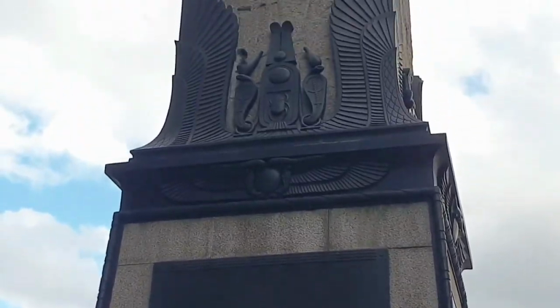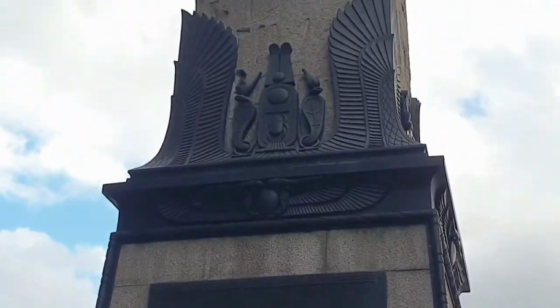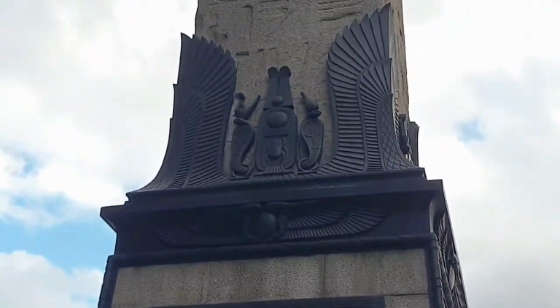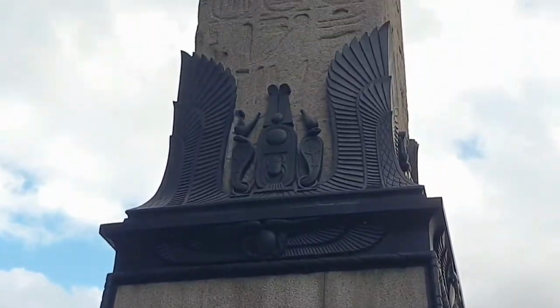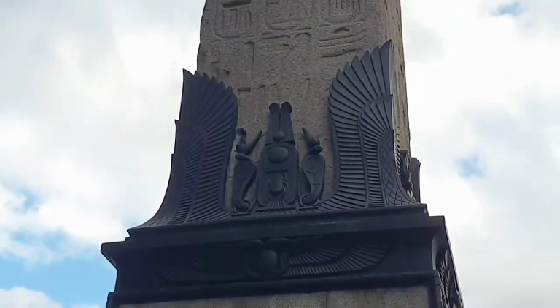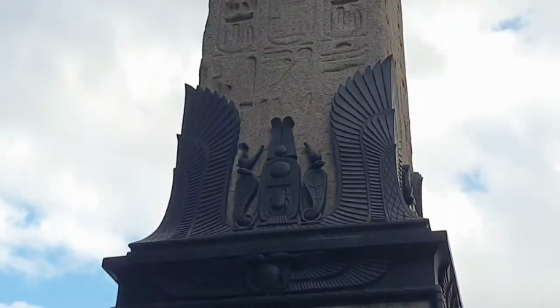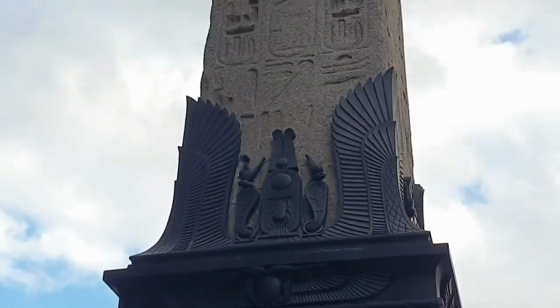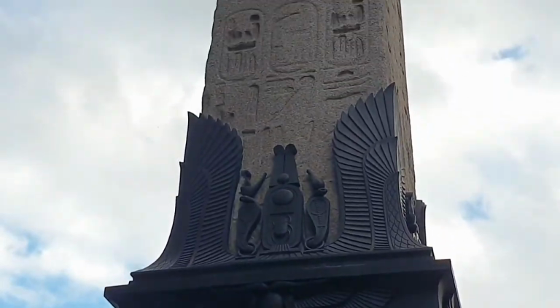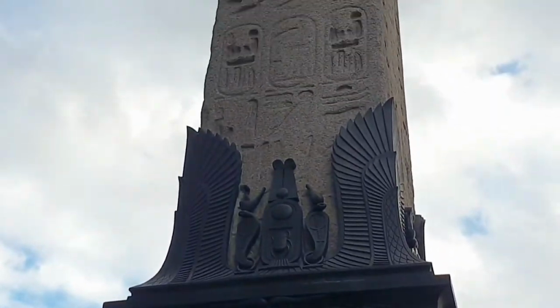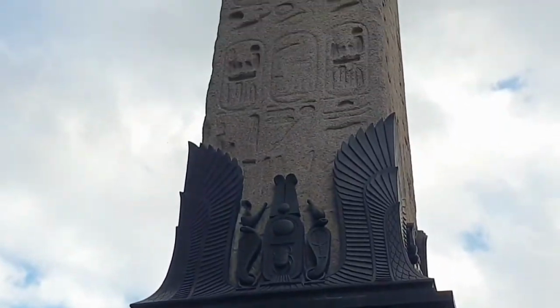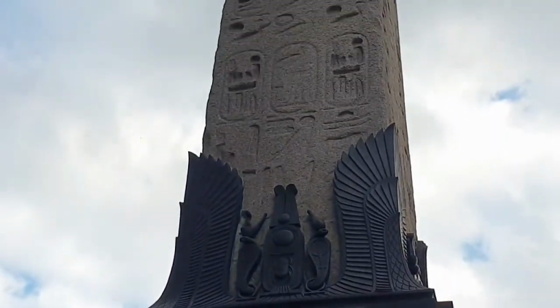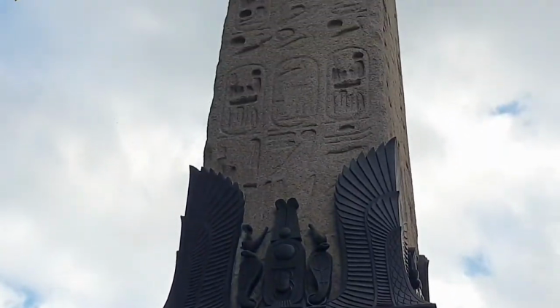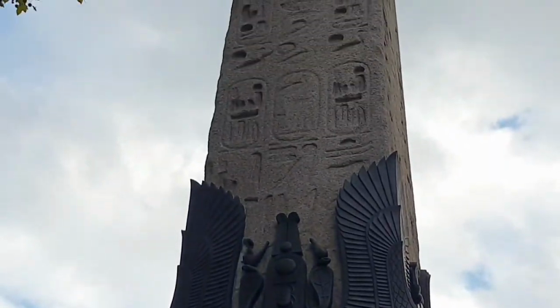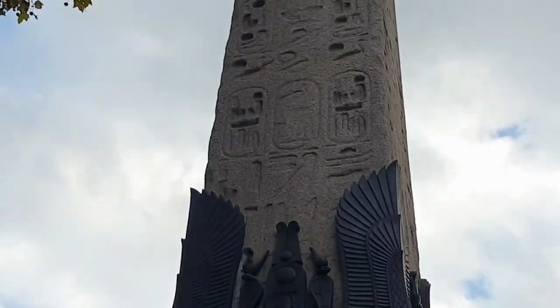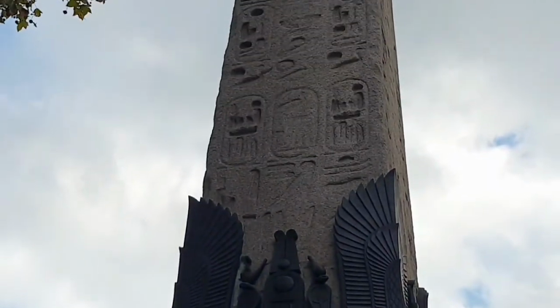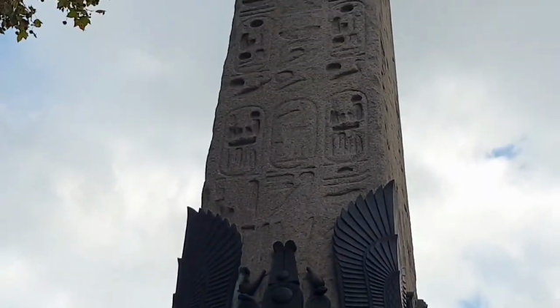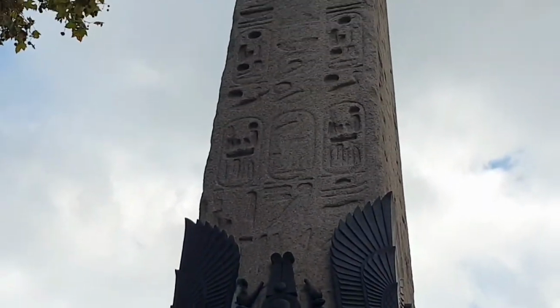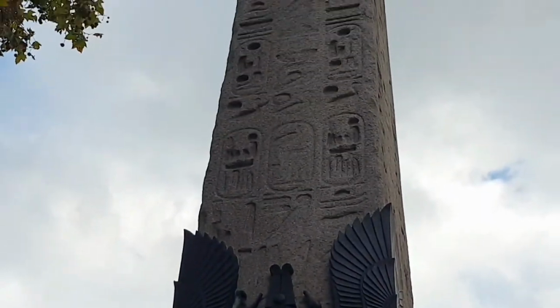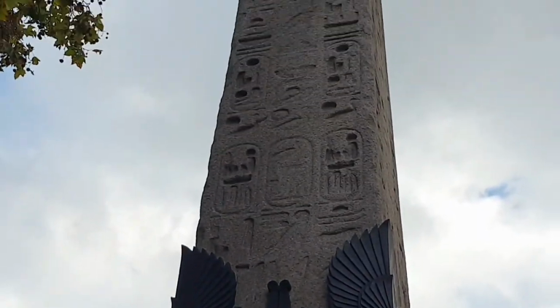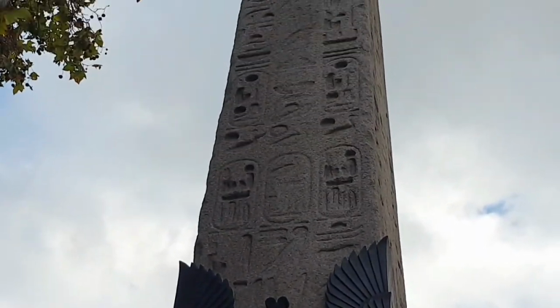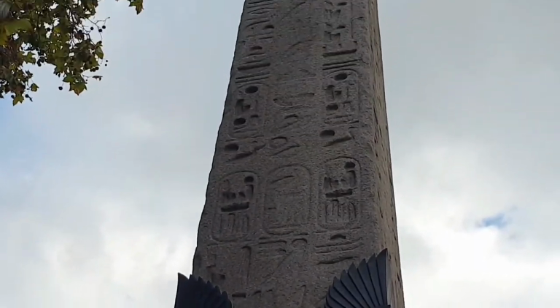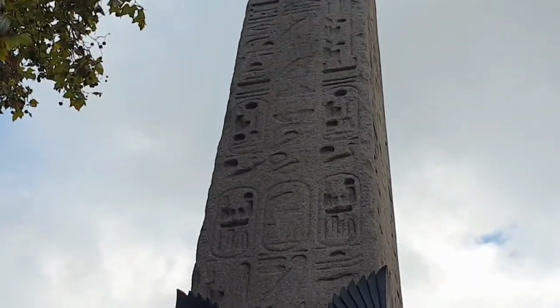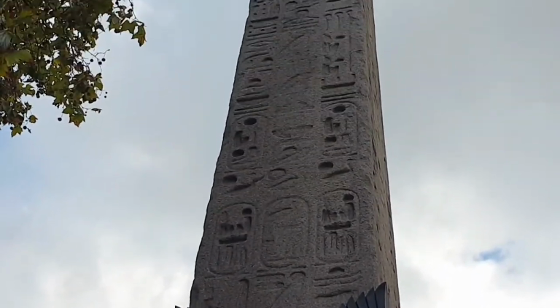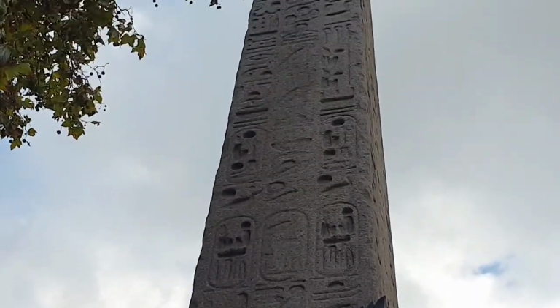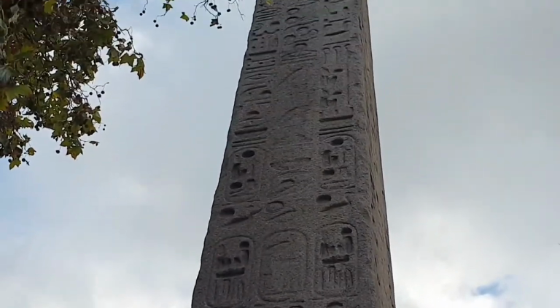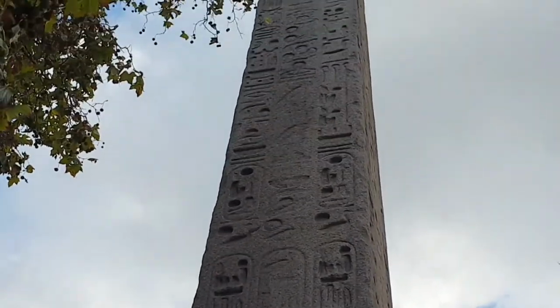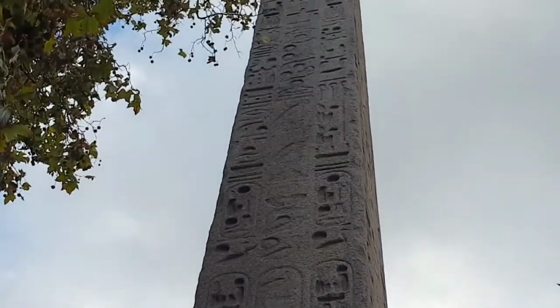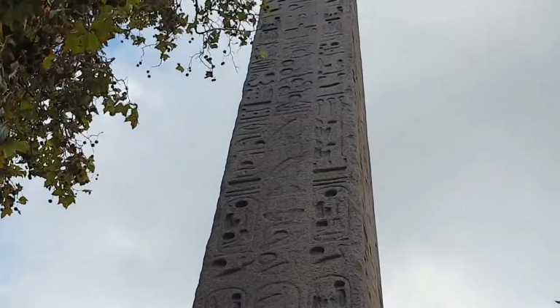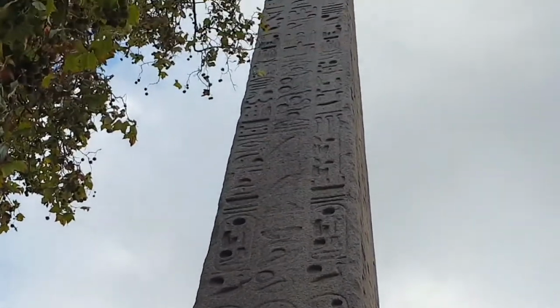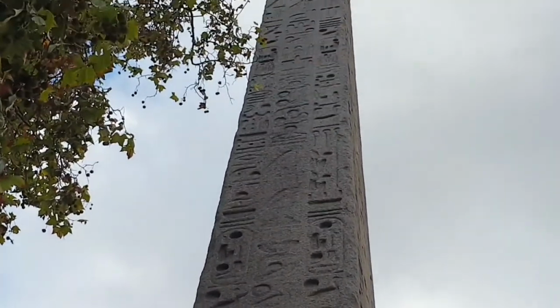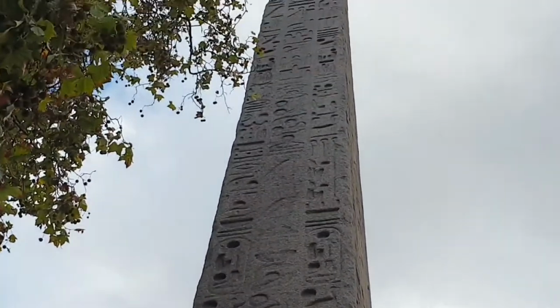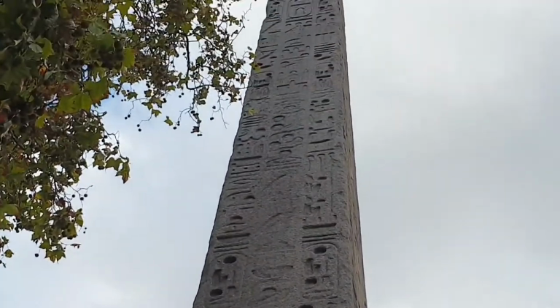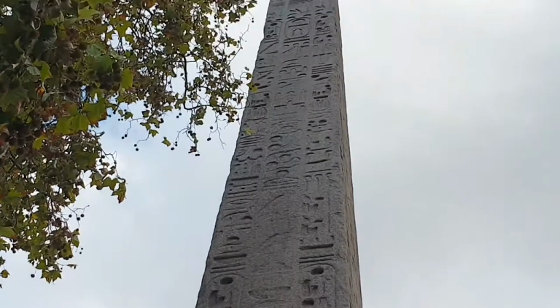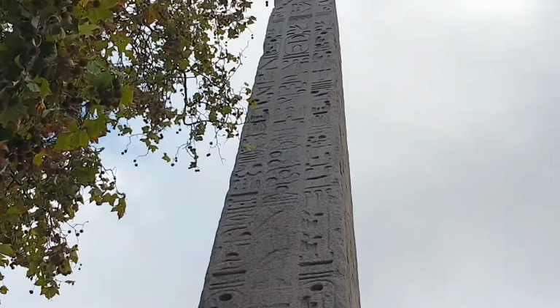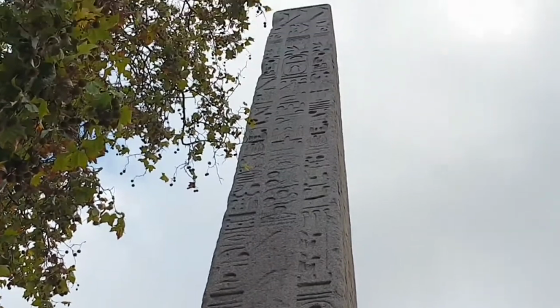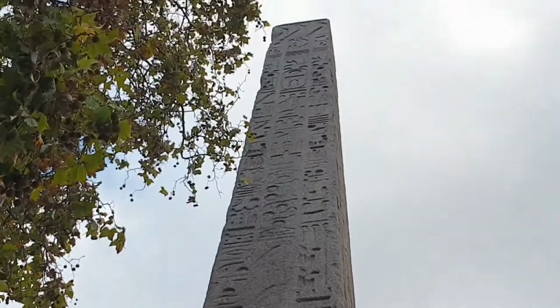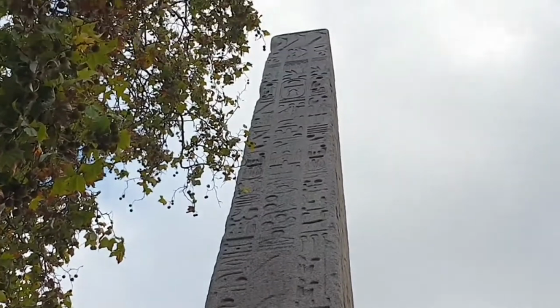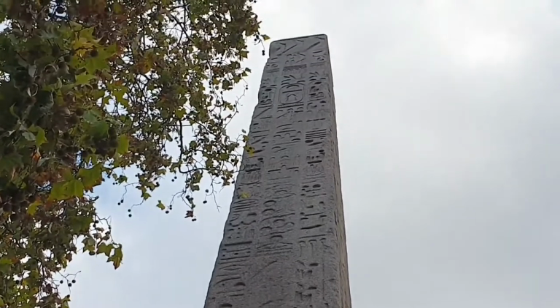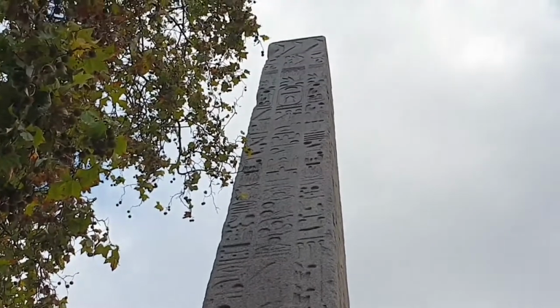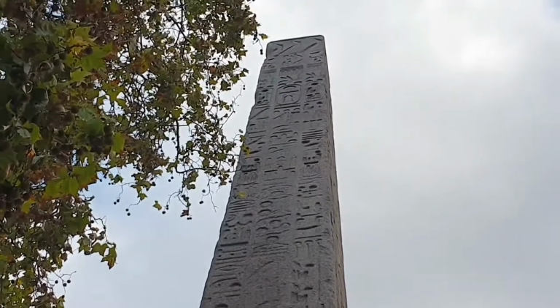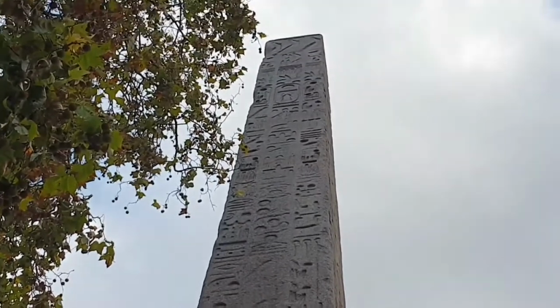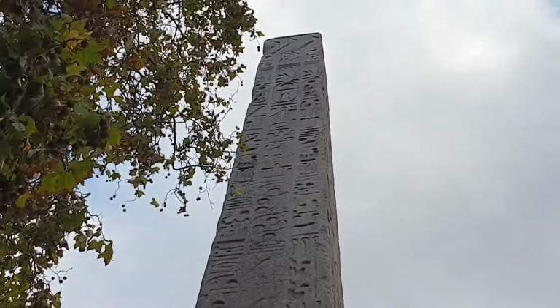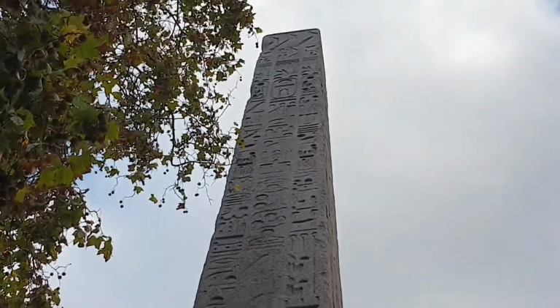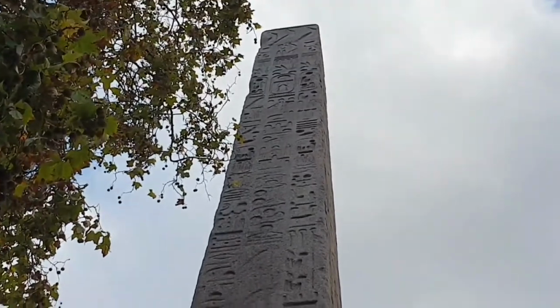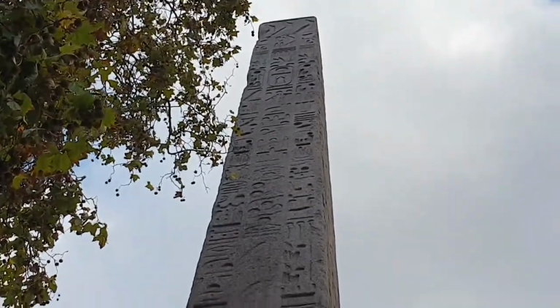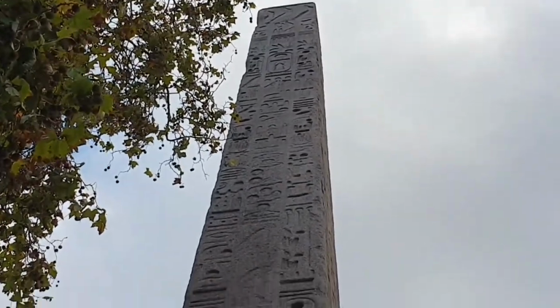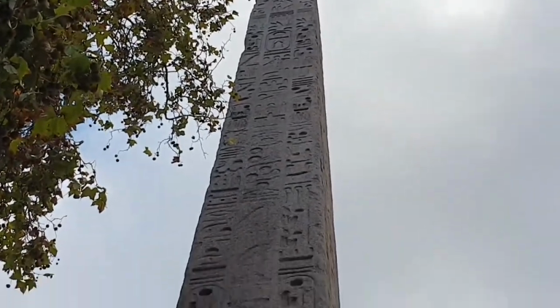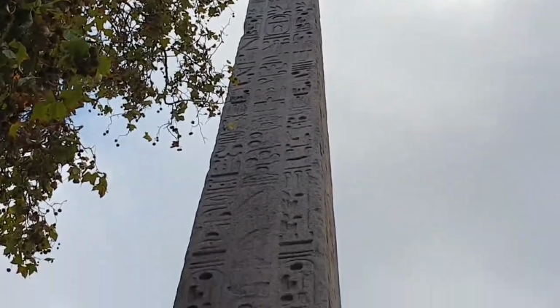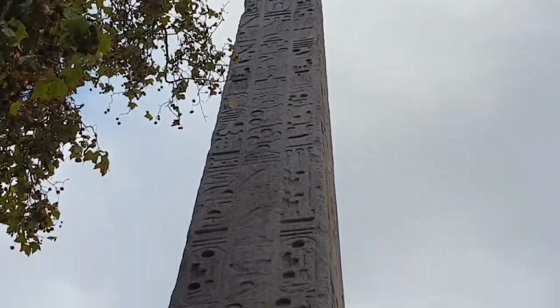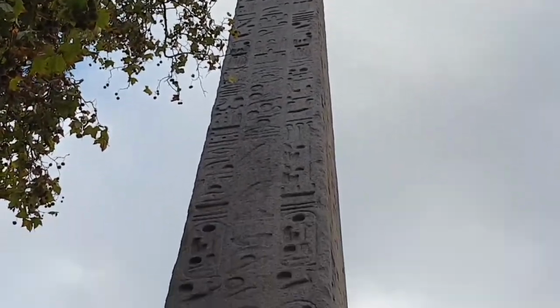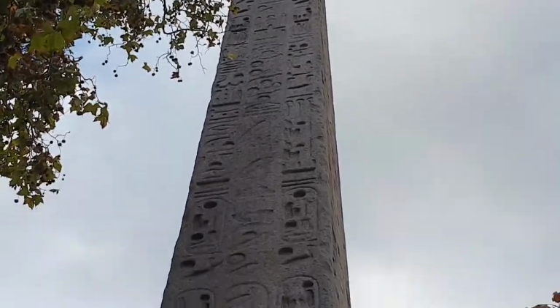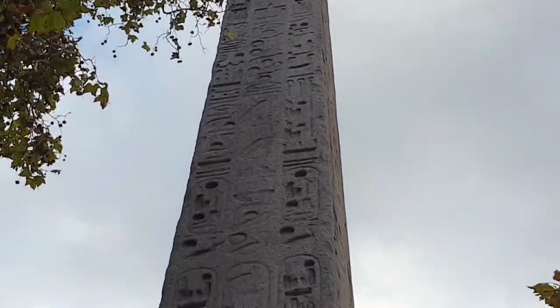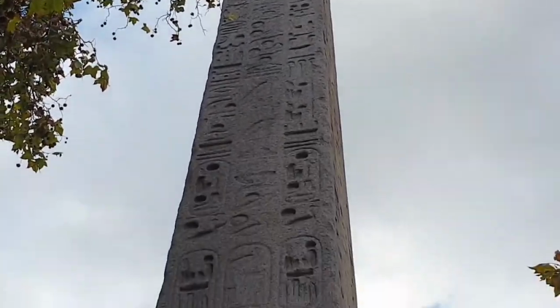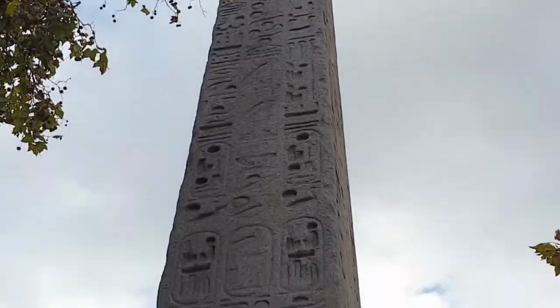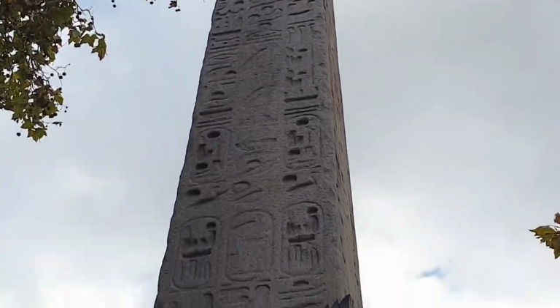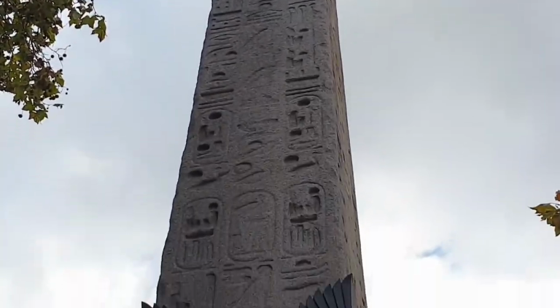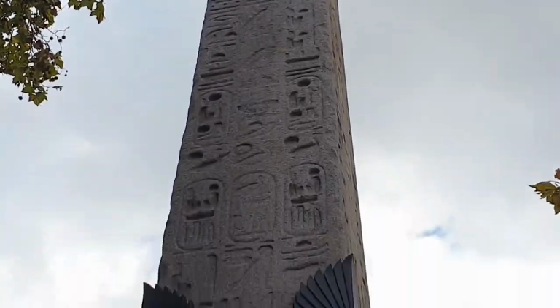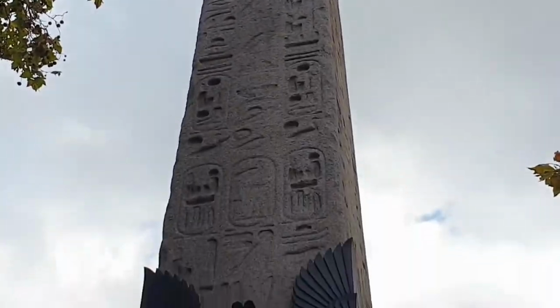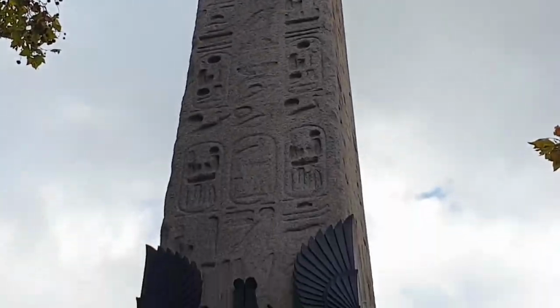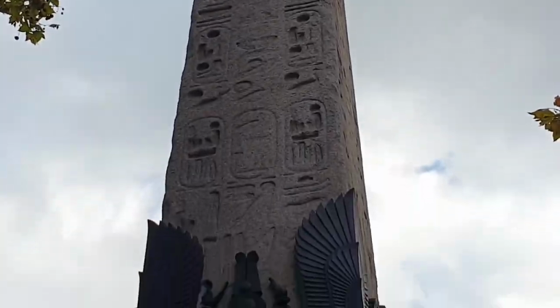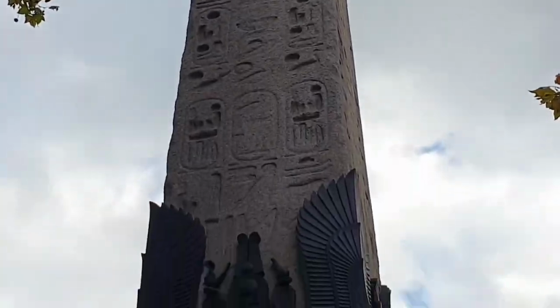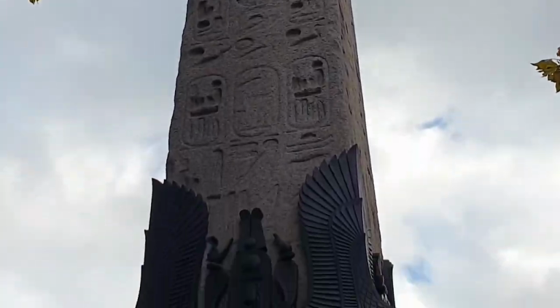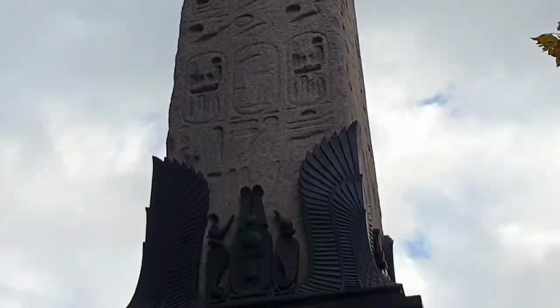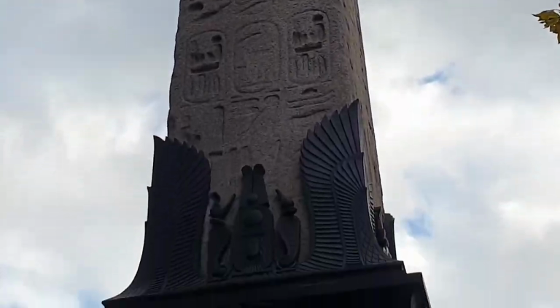Cleopatra's Needle is 3,500 years old, which is the same date as these hieroglyphics, which are on all faces of the needle.